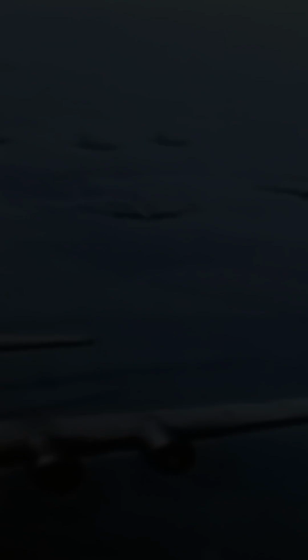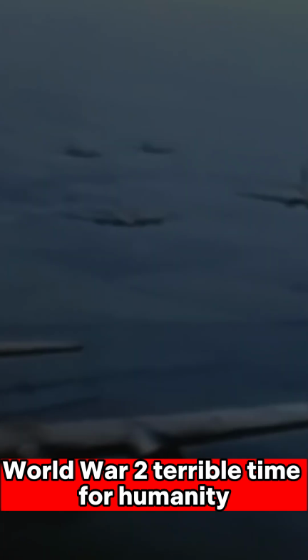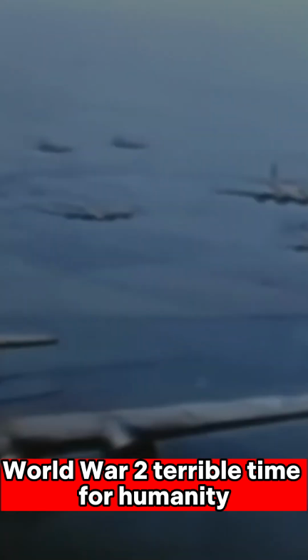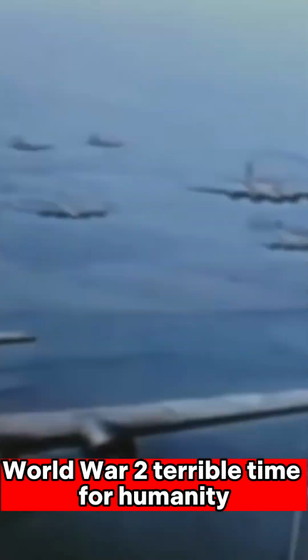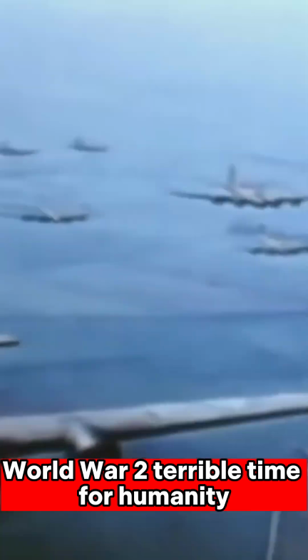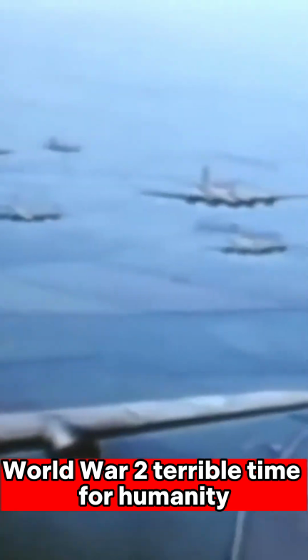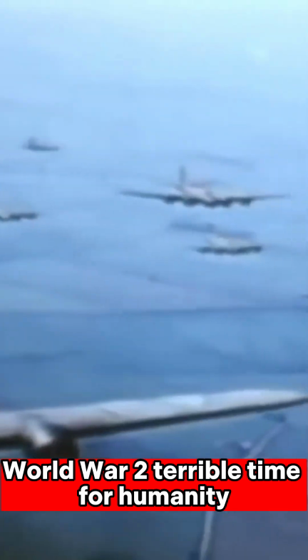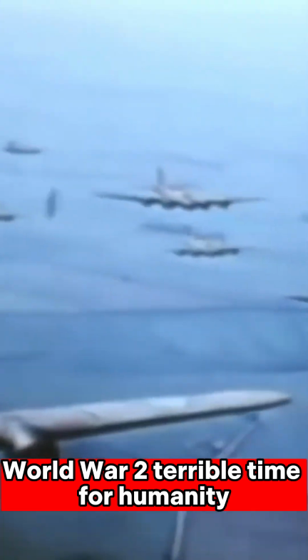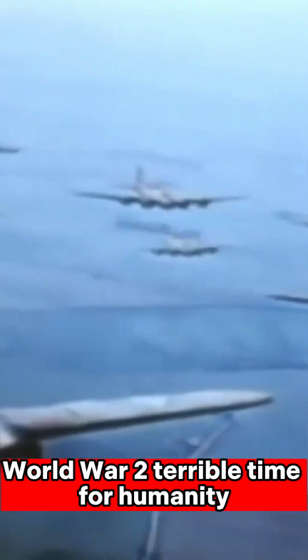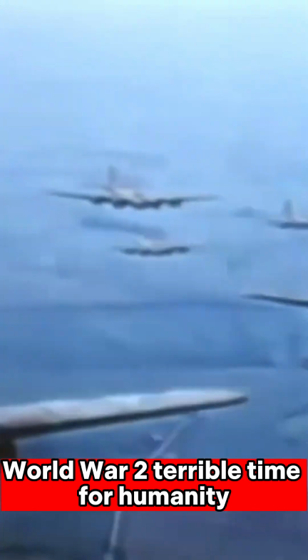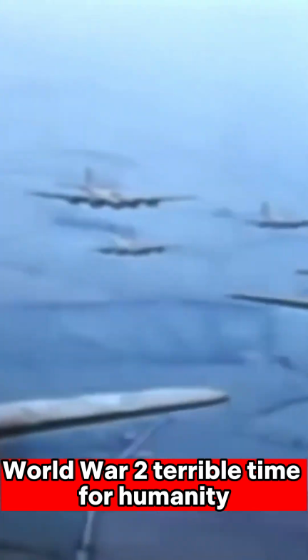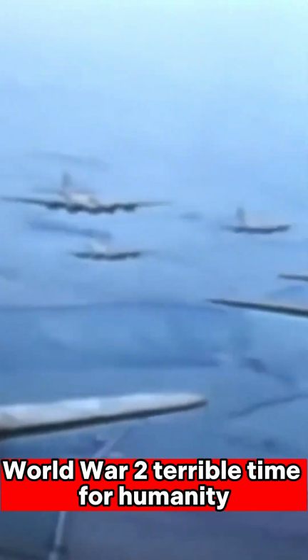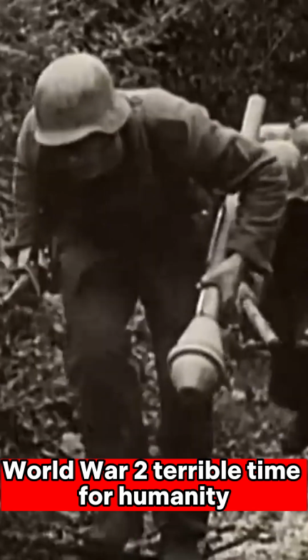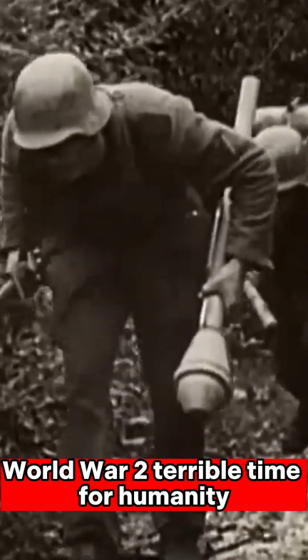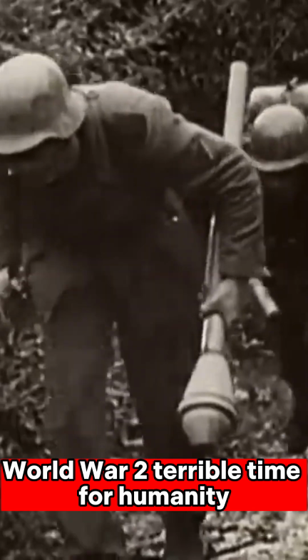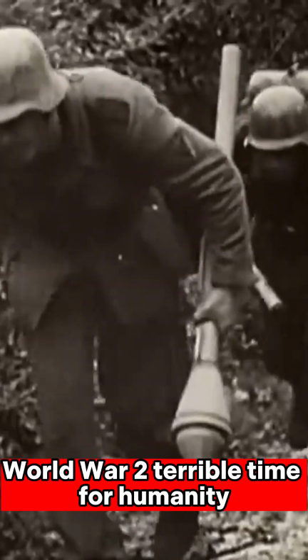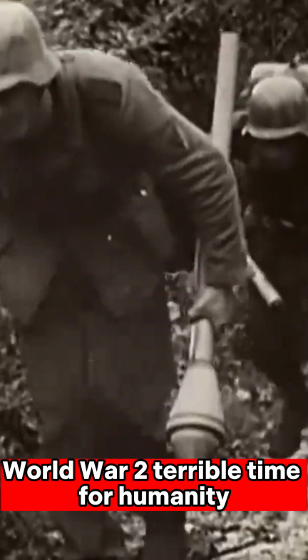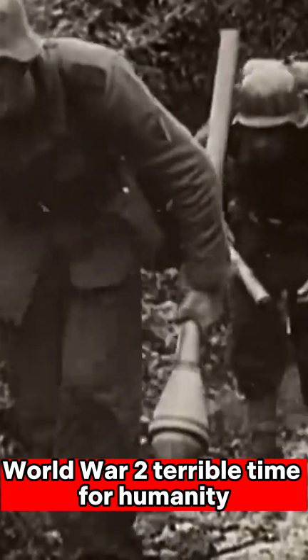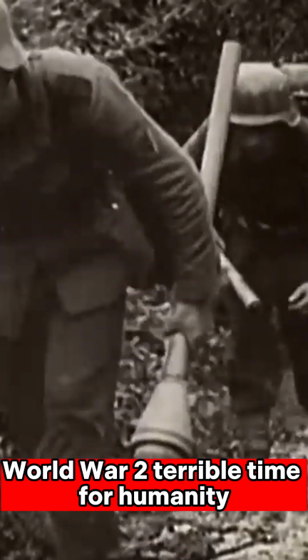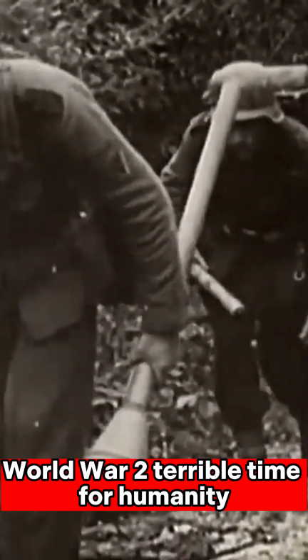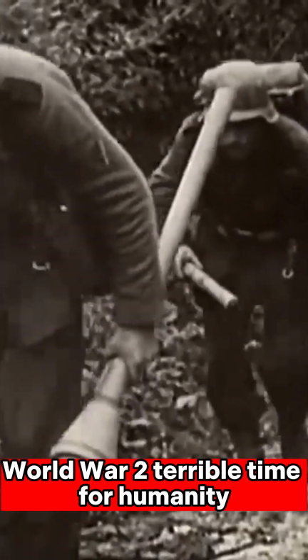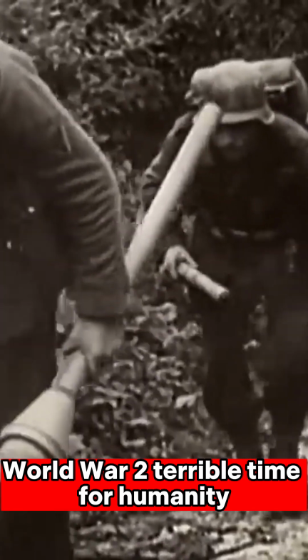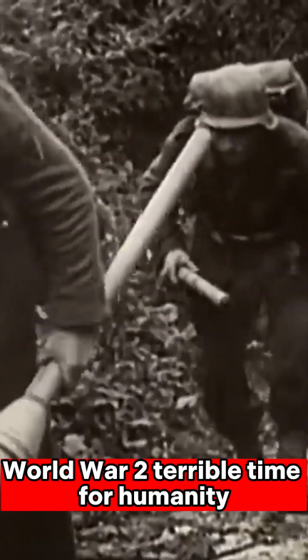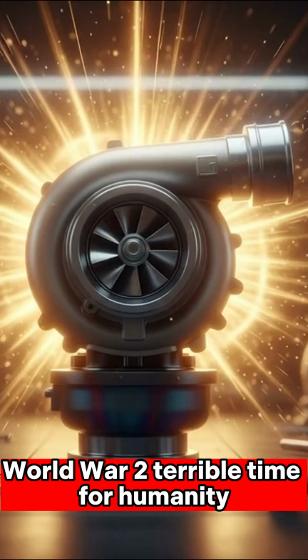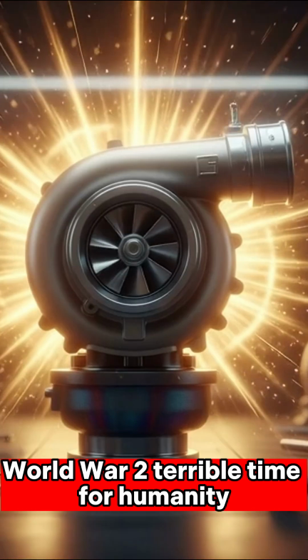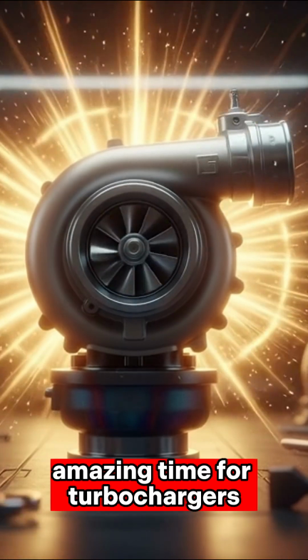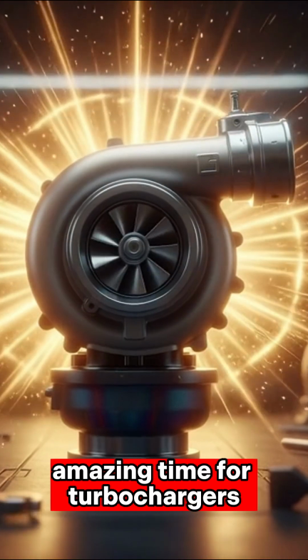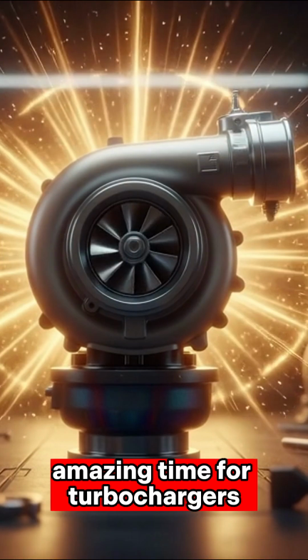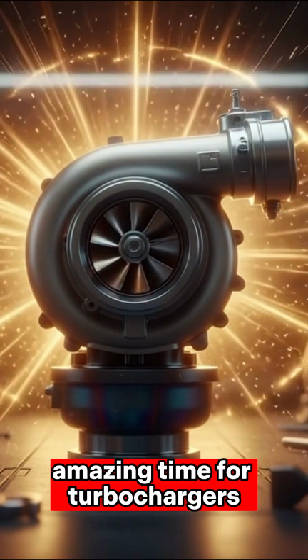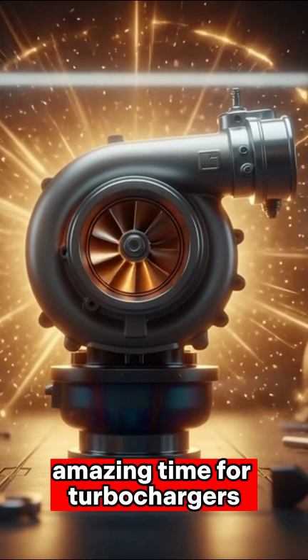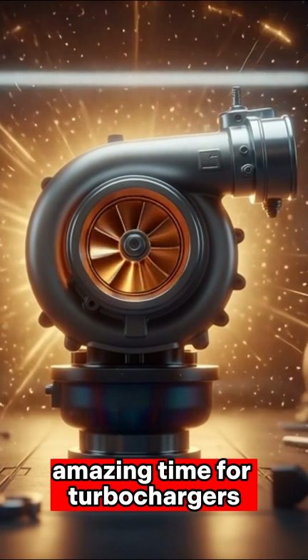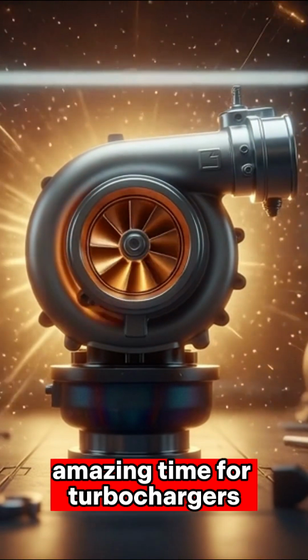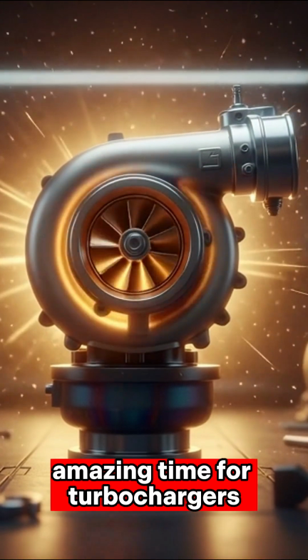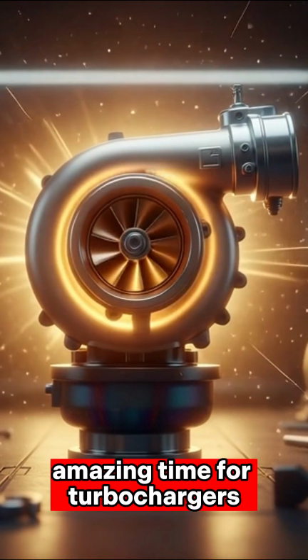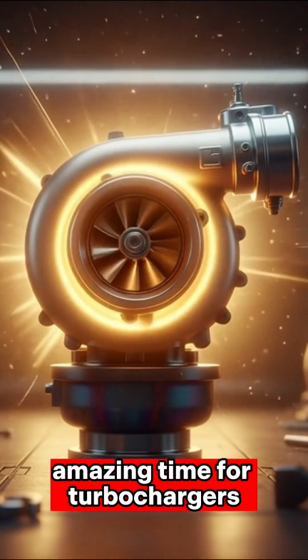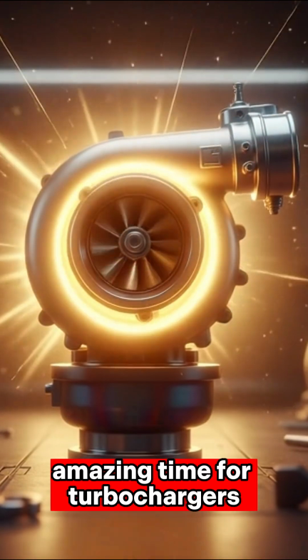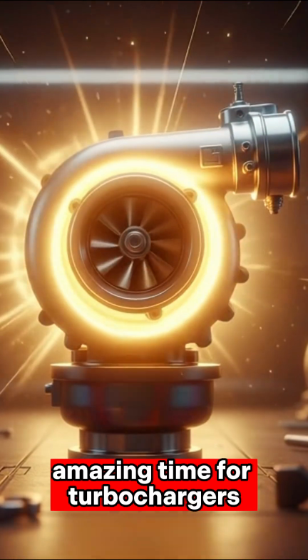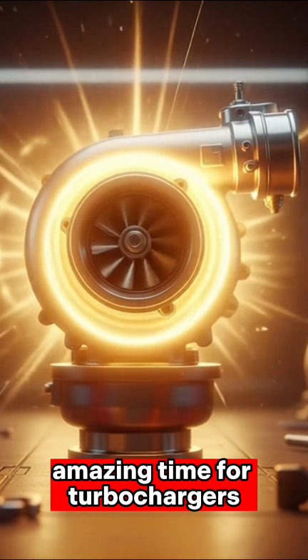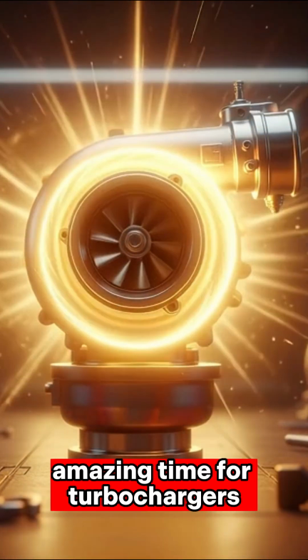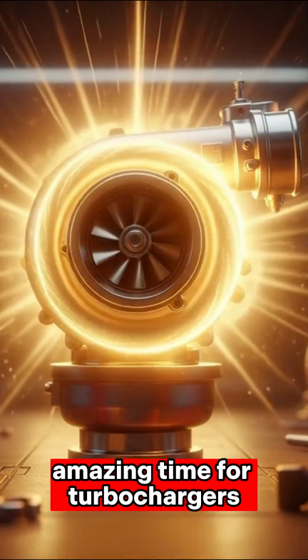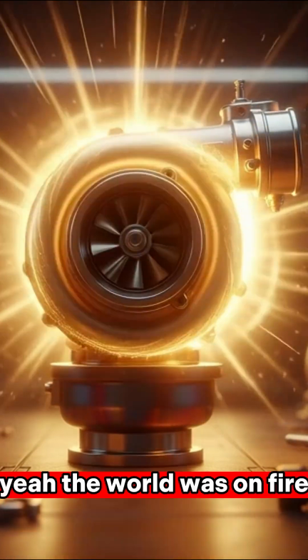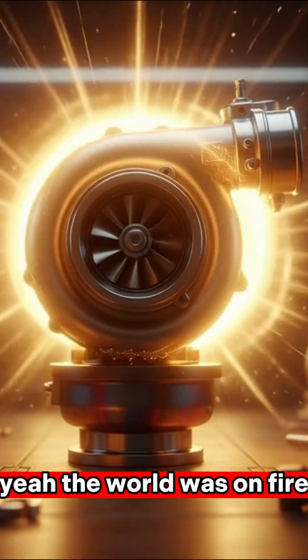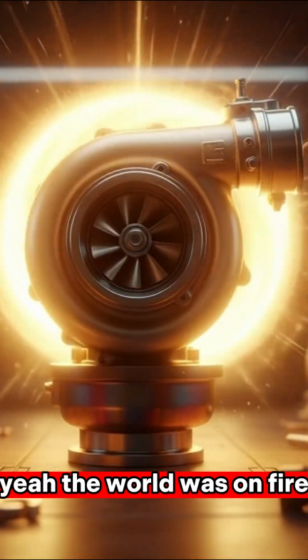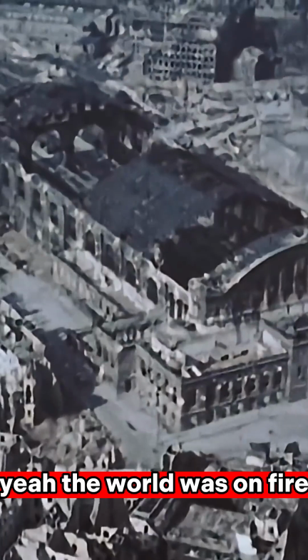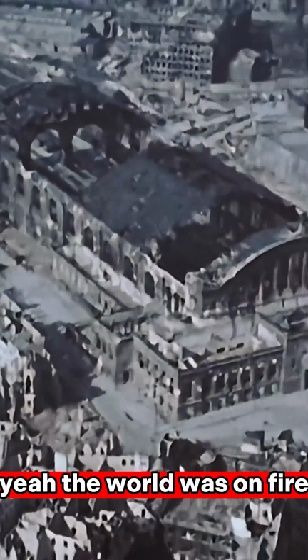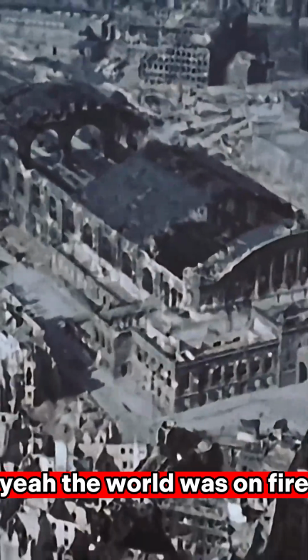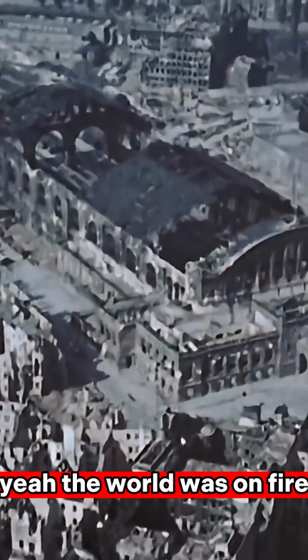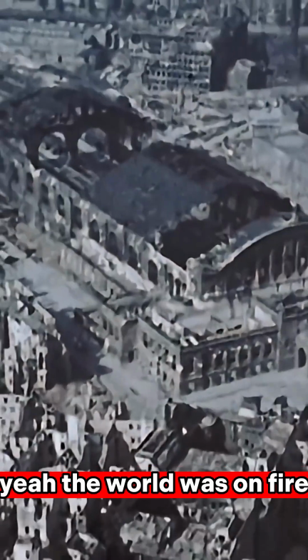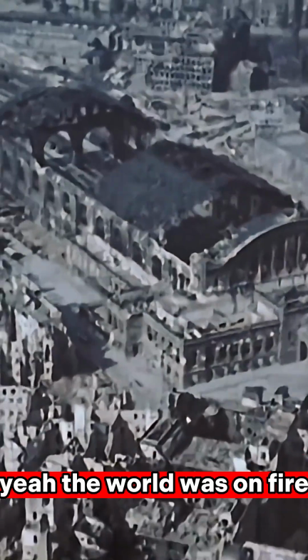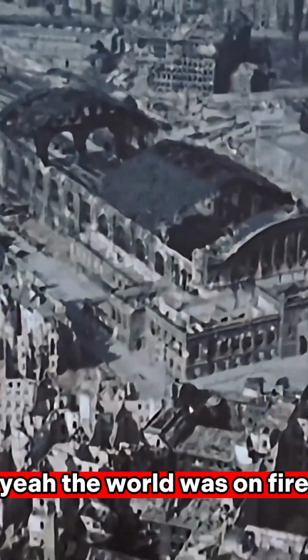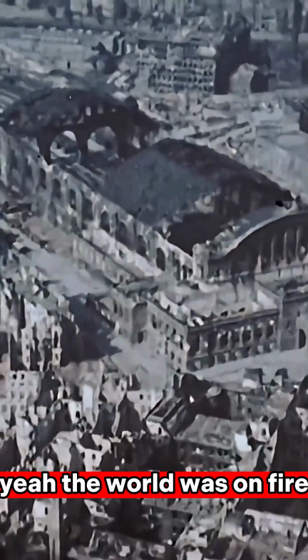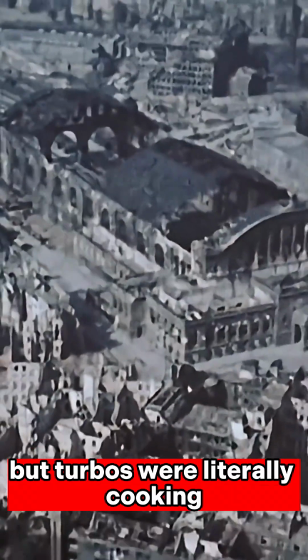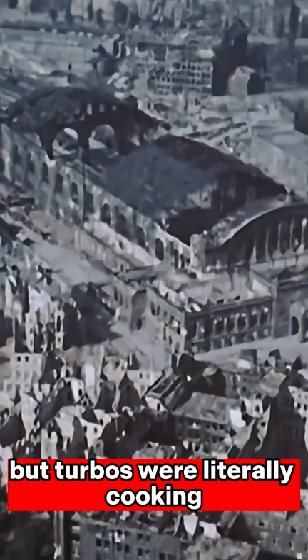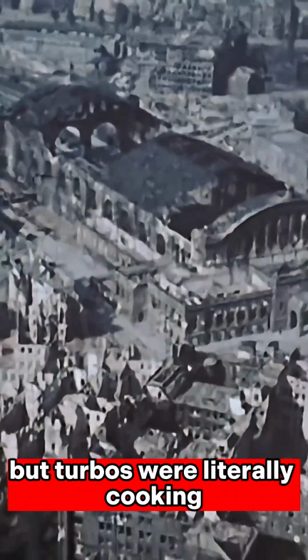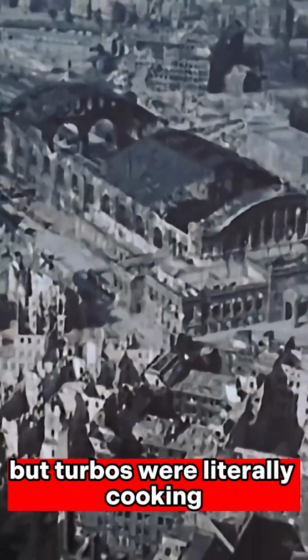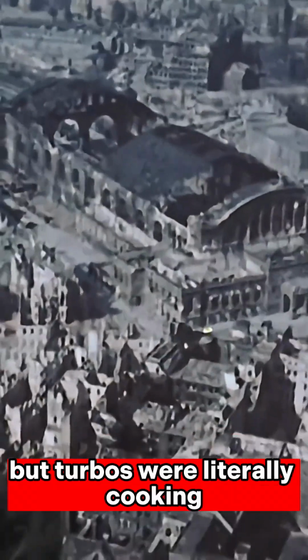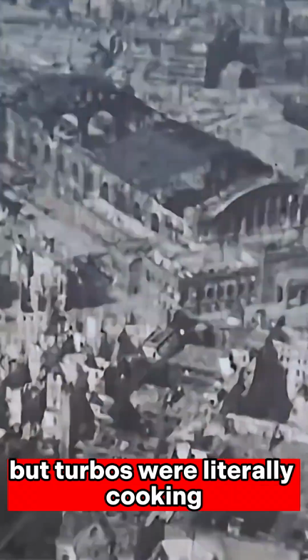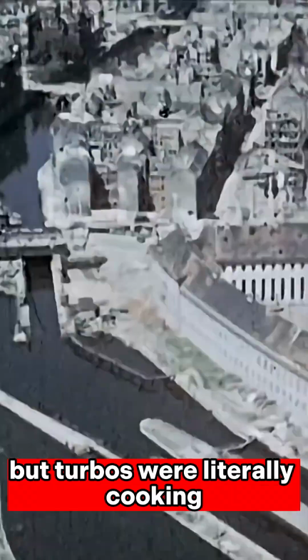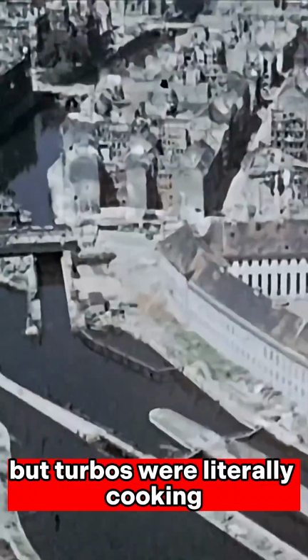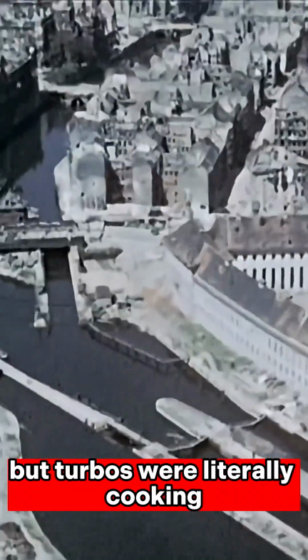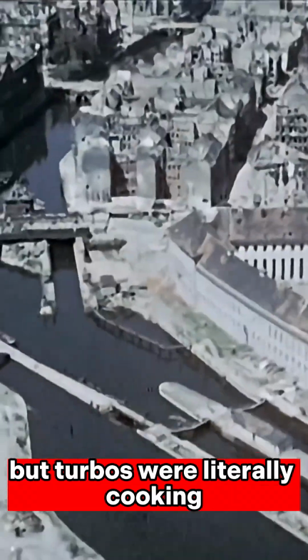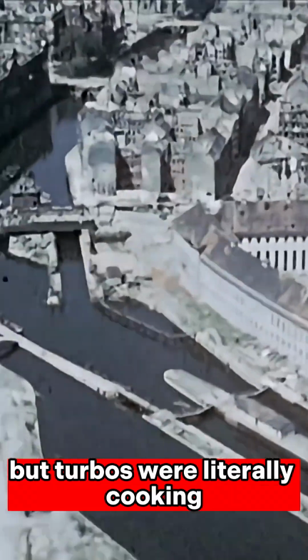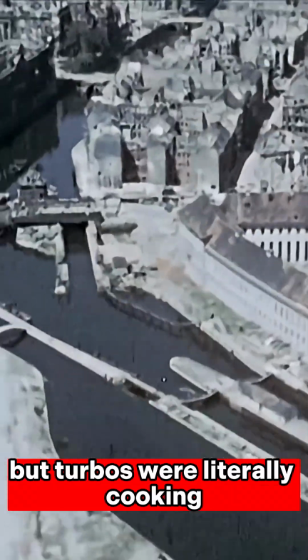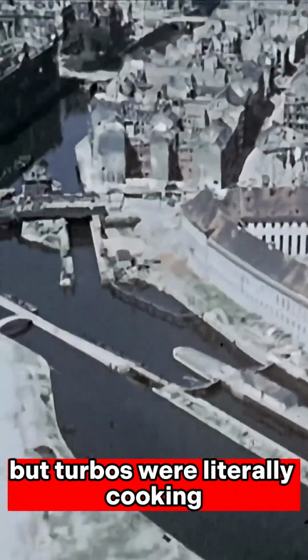World War II — terrible time for humanity, but an amazing time for turbochargers. The world was on fire, but turbos were literally cooking.